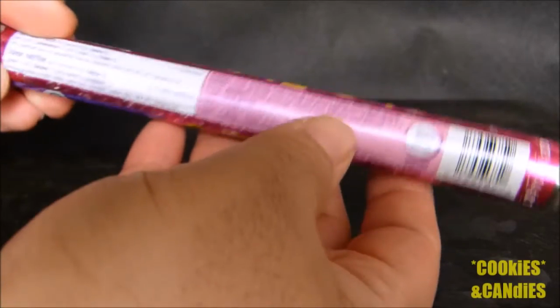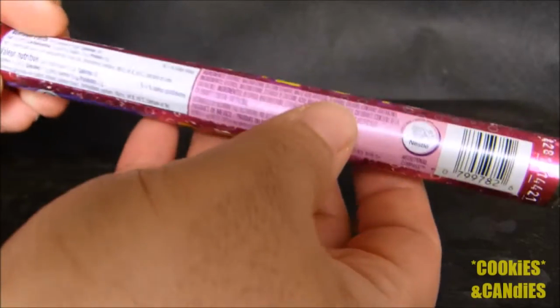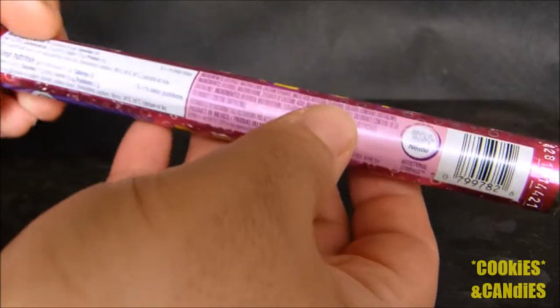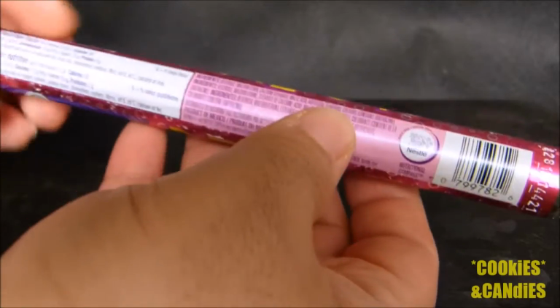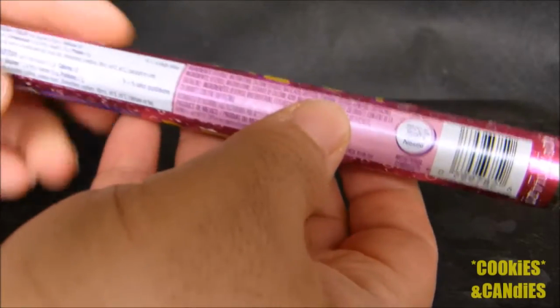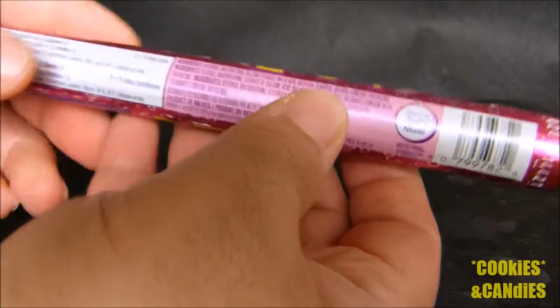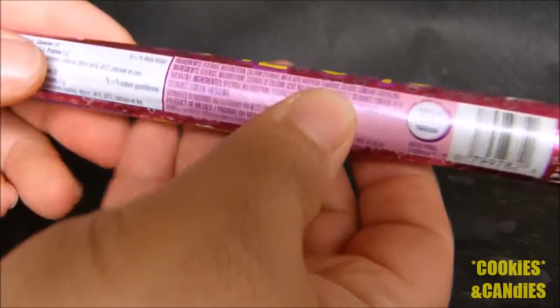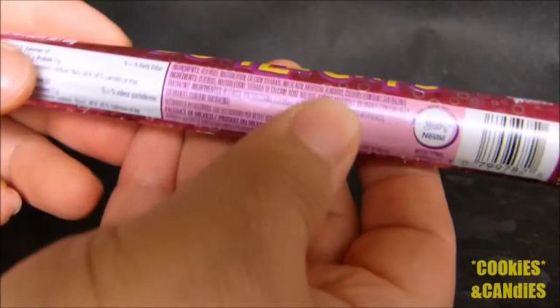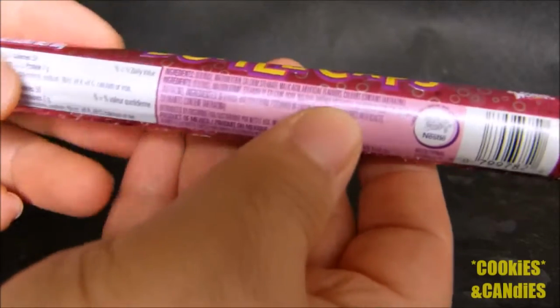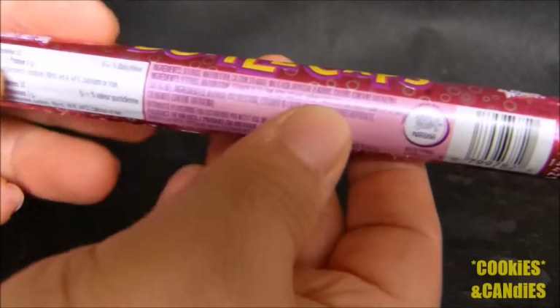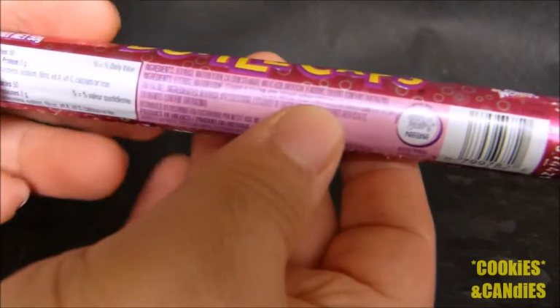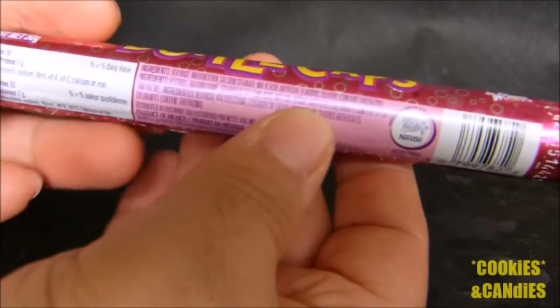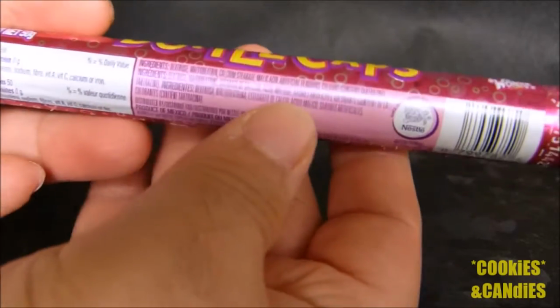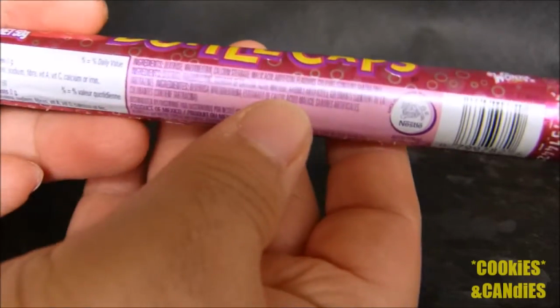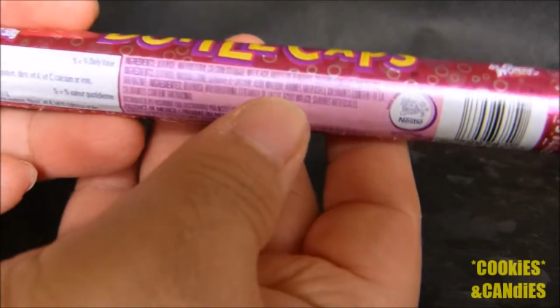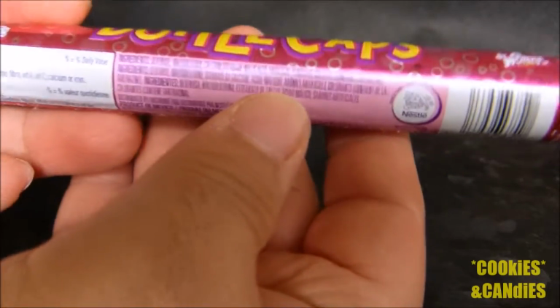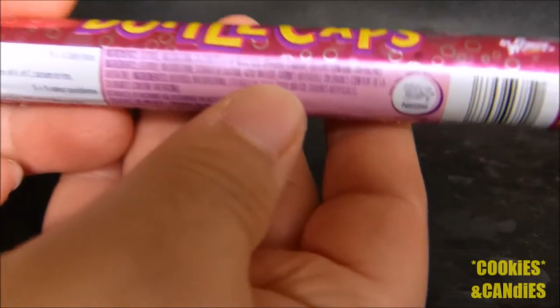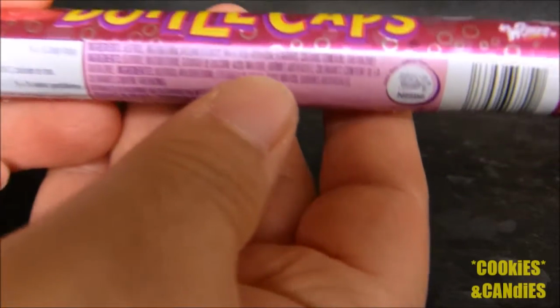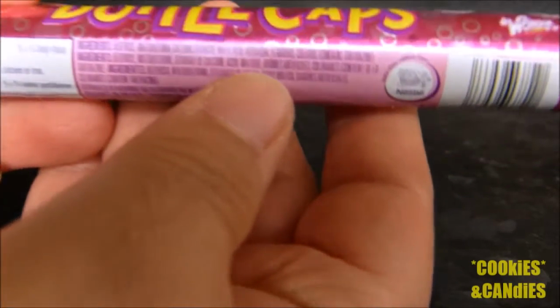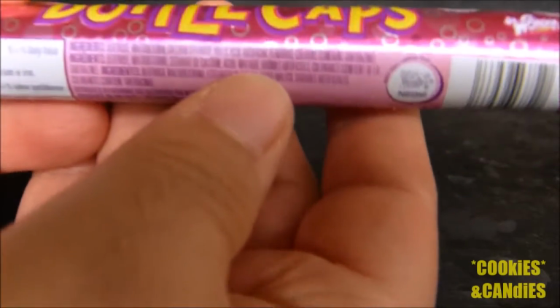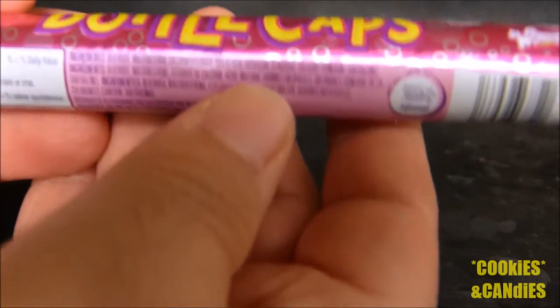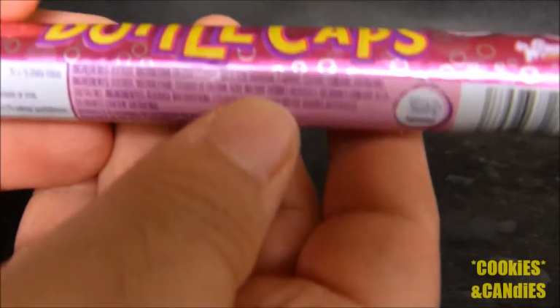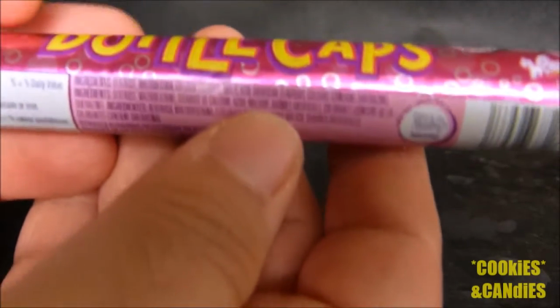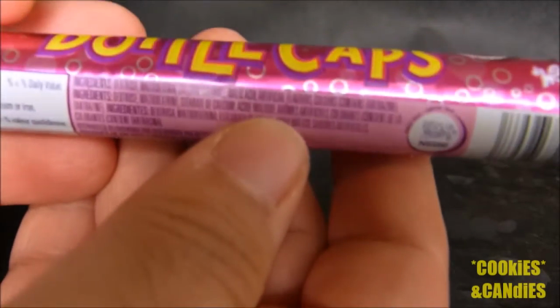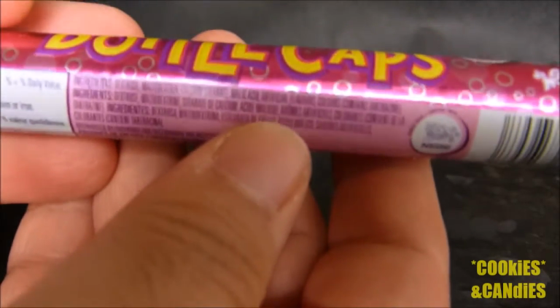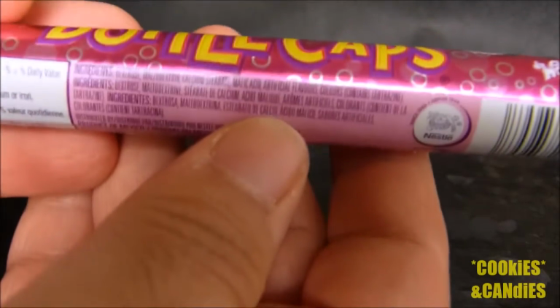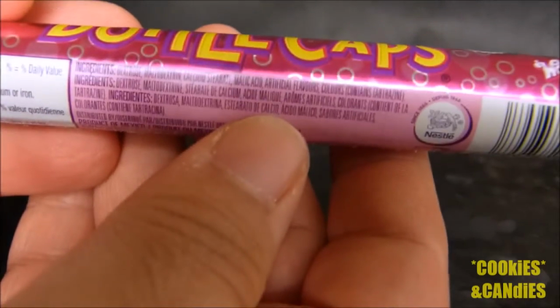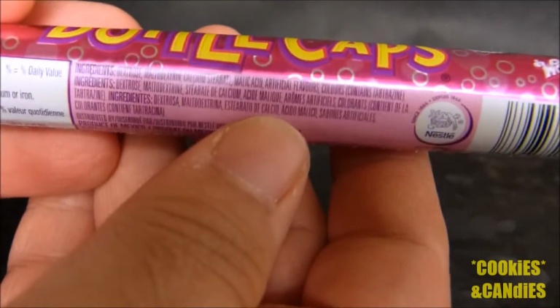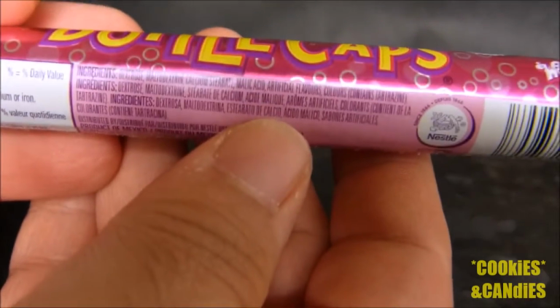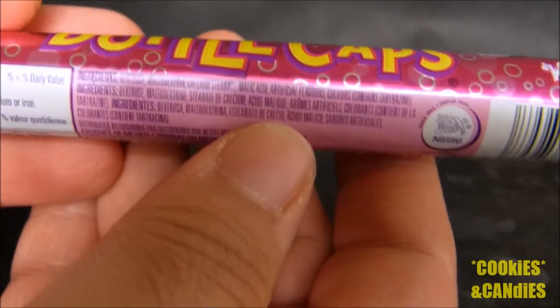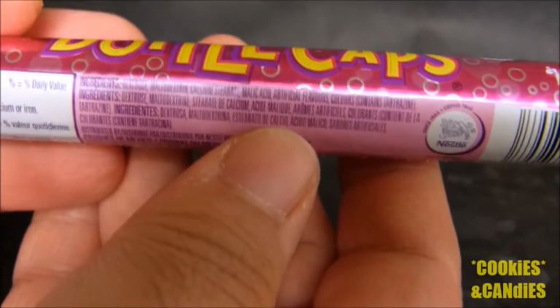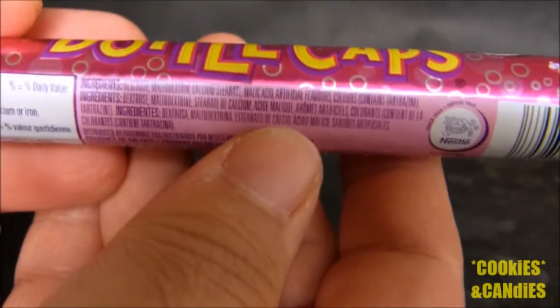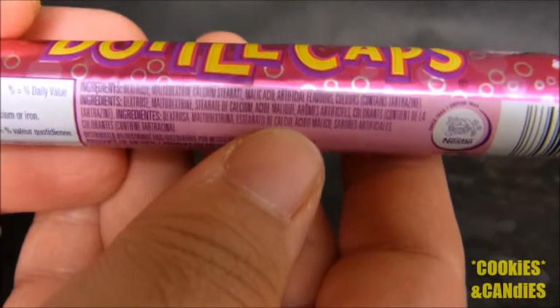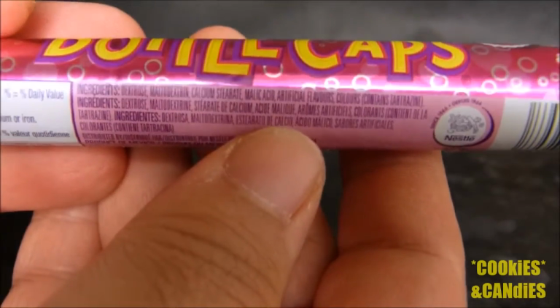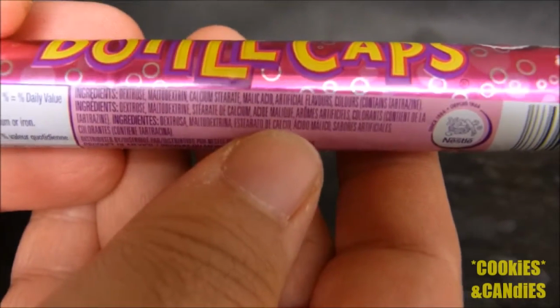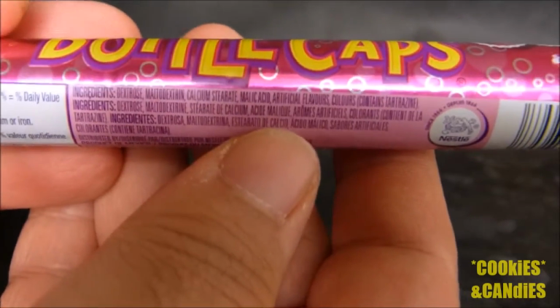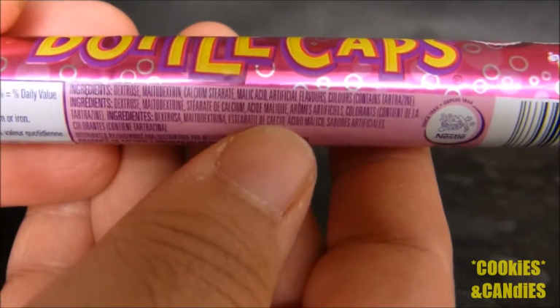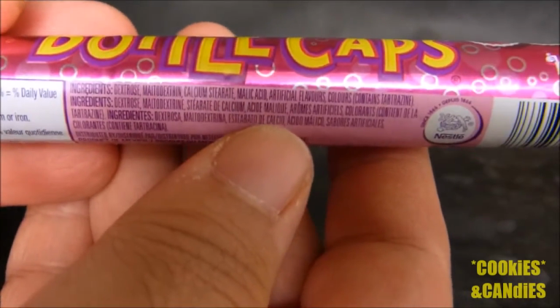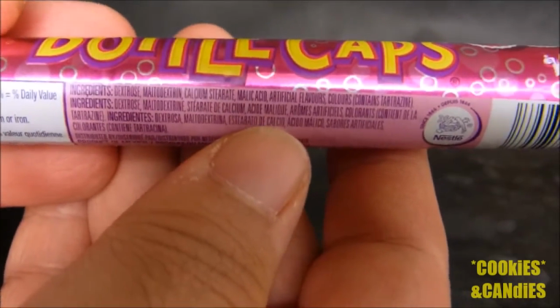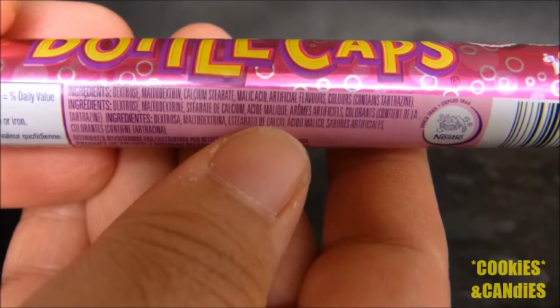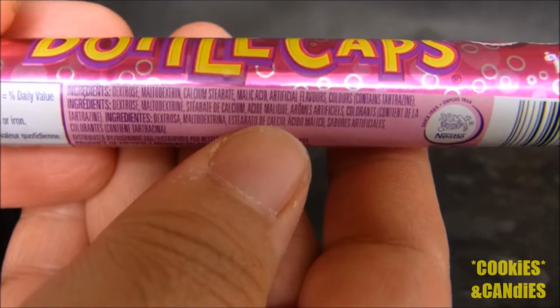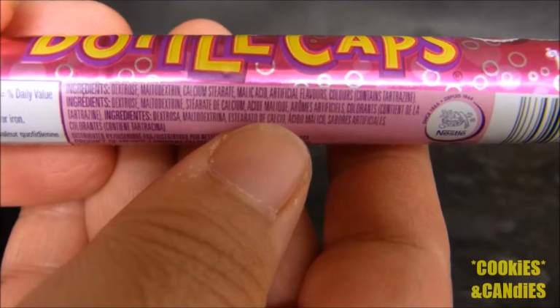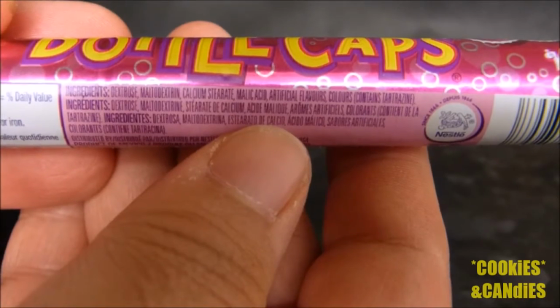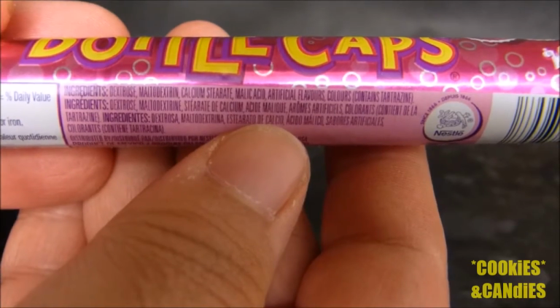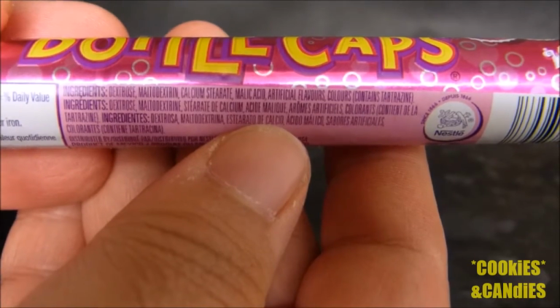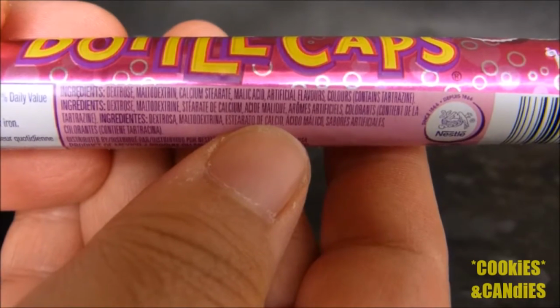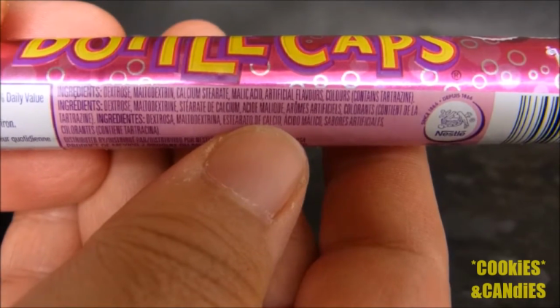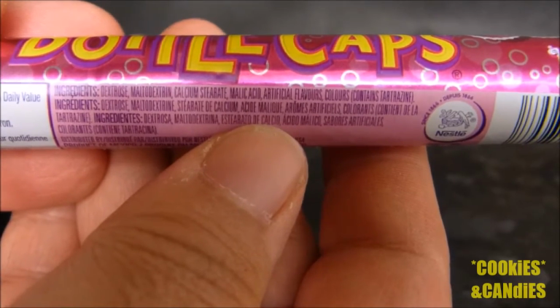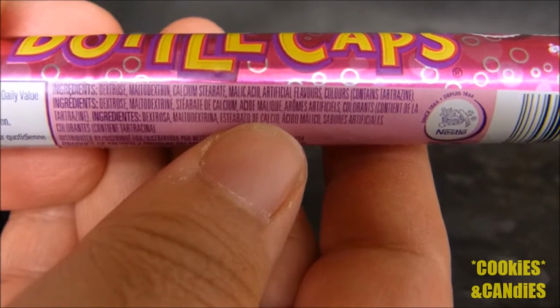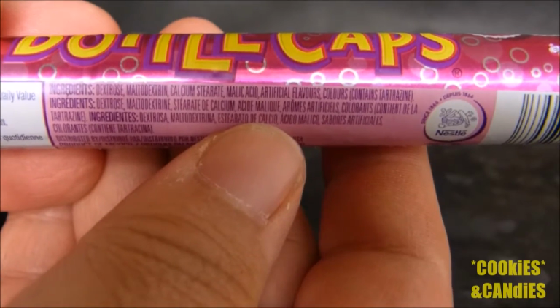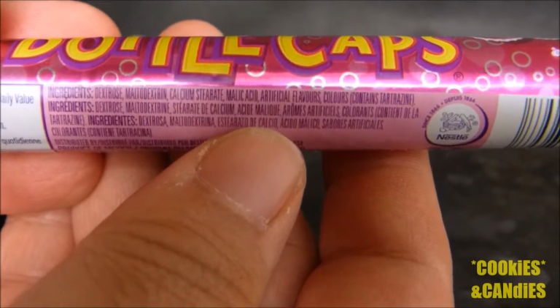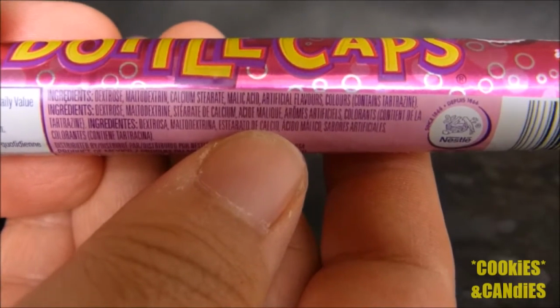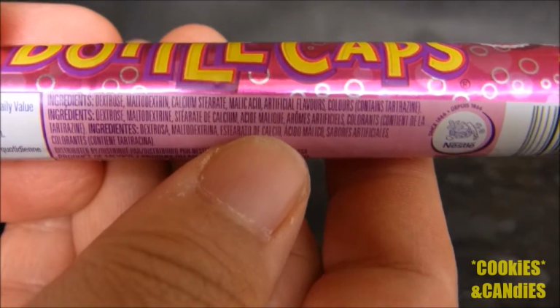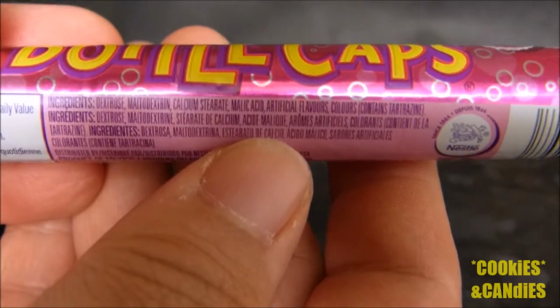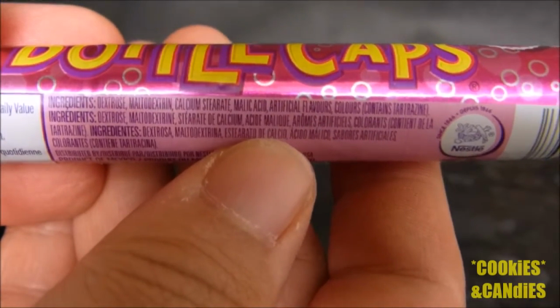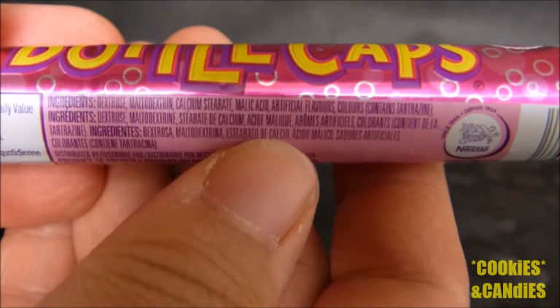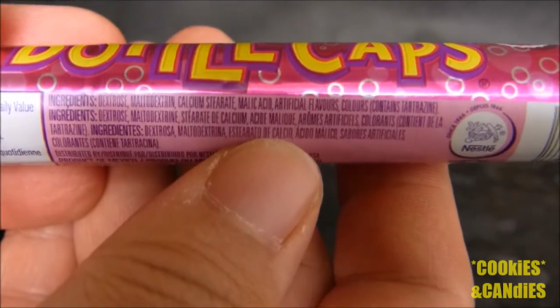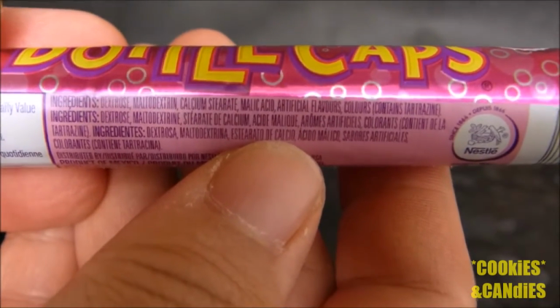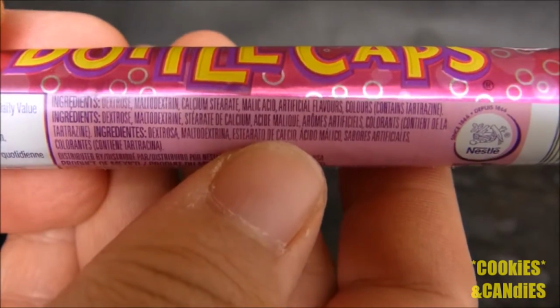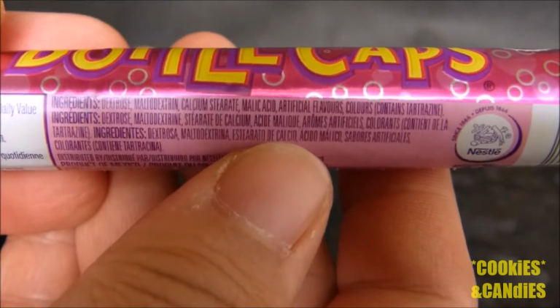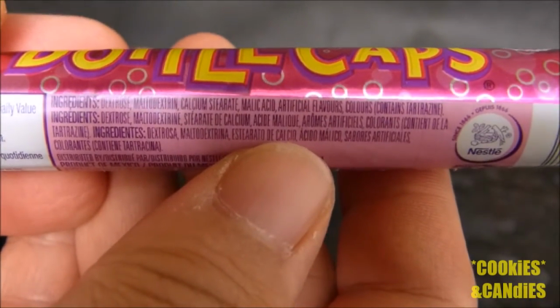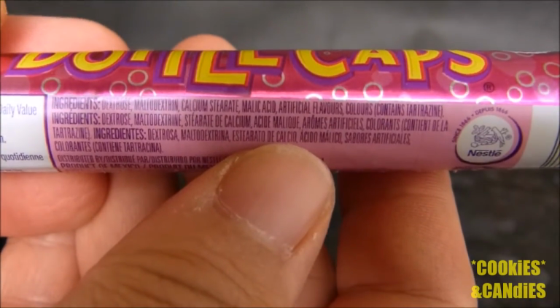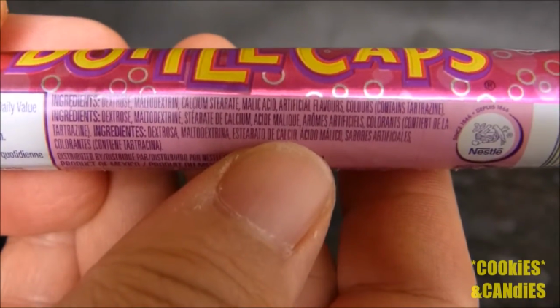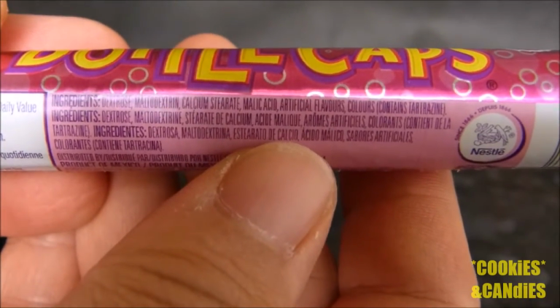Let's take a look at the ingredients really quickly. You should always take a look at the ingredients just to make sure there isn't anything you're allergic to.